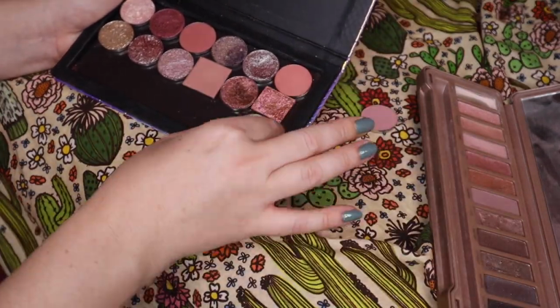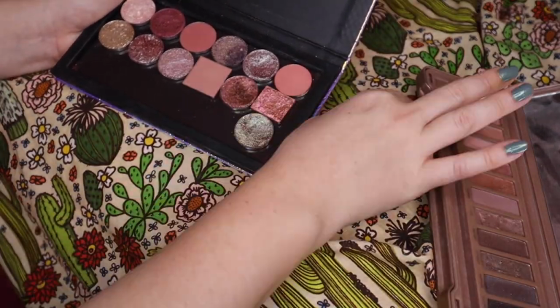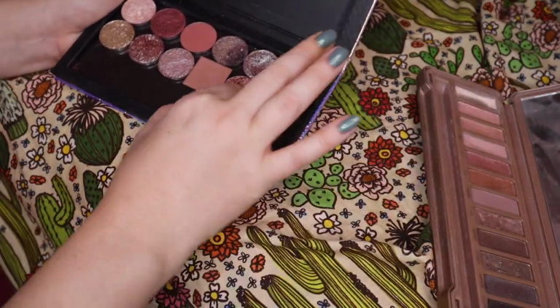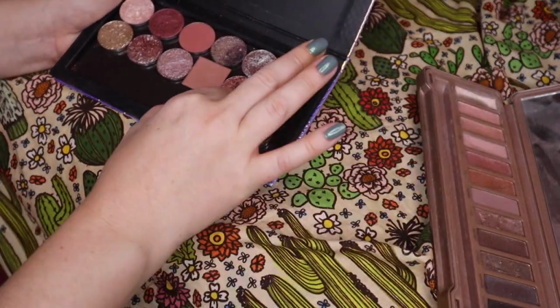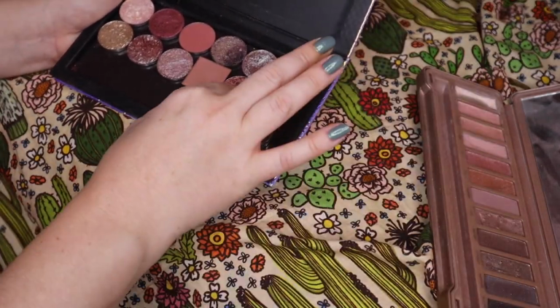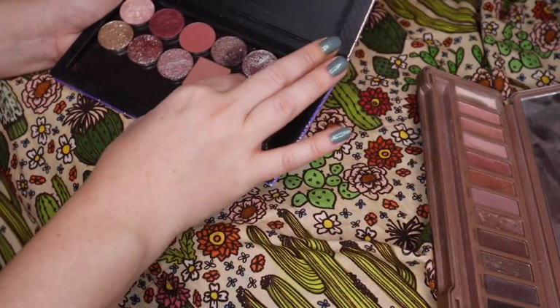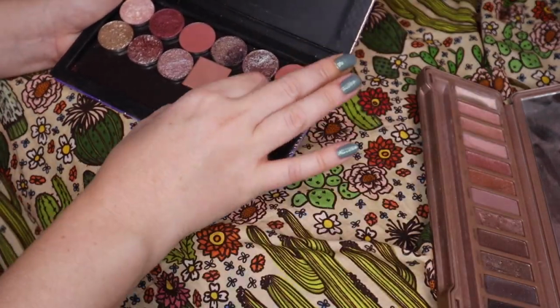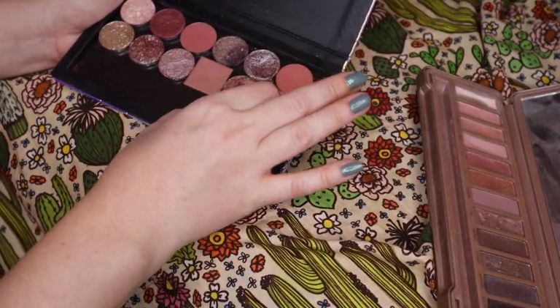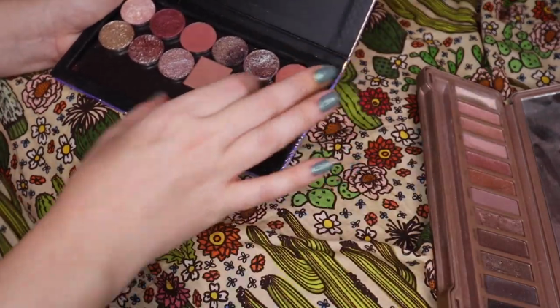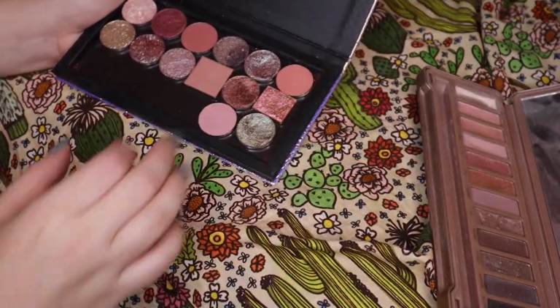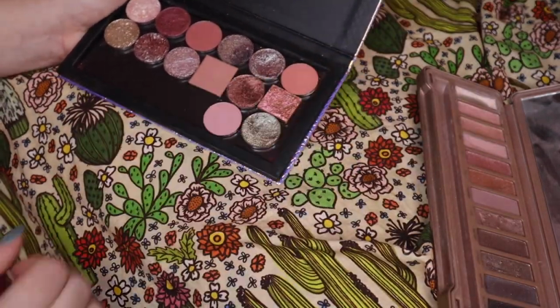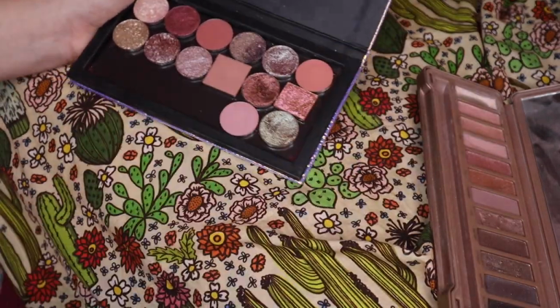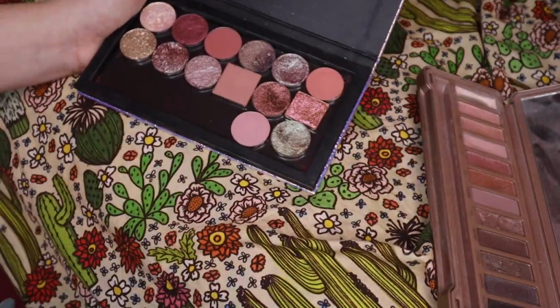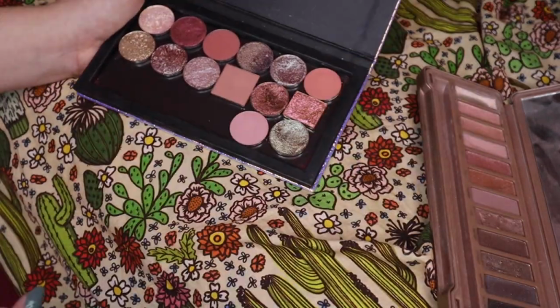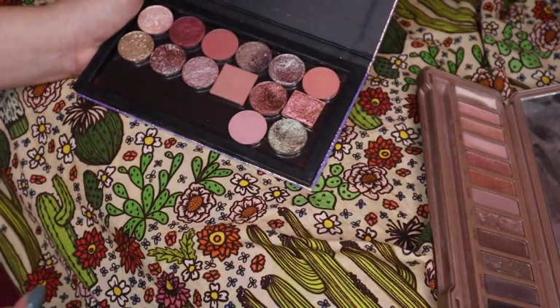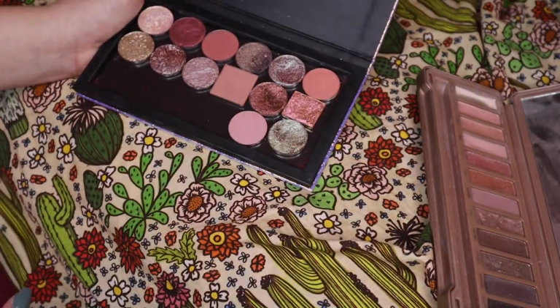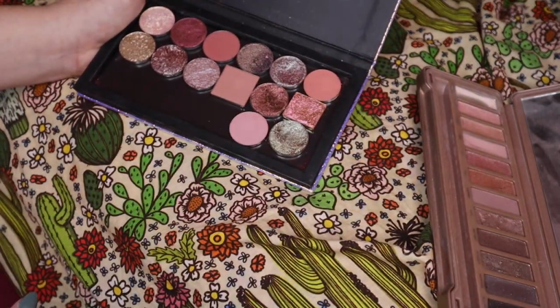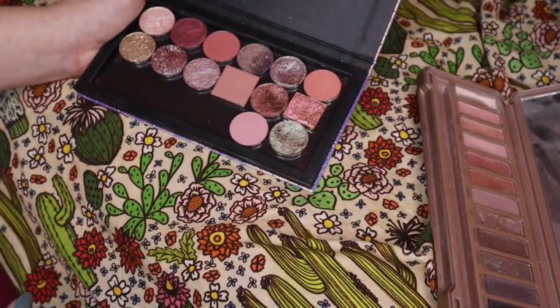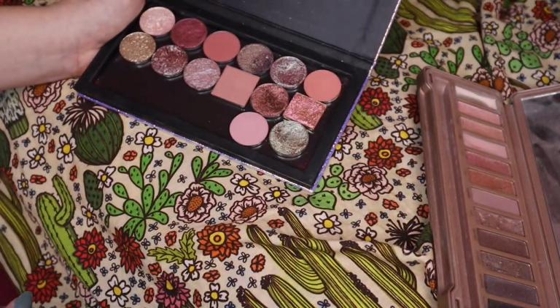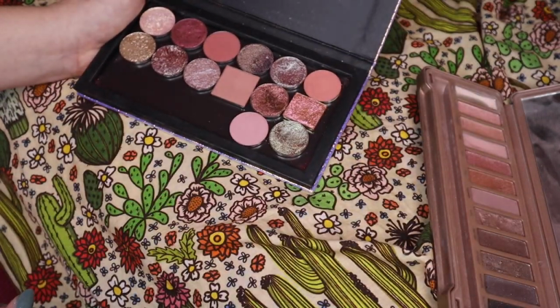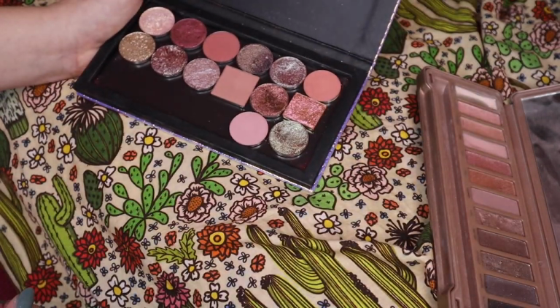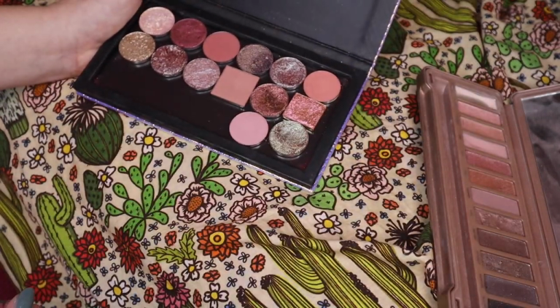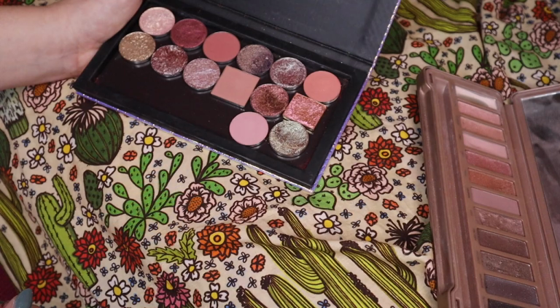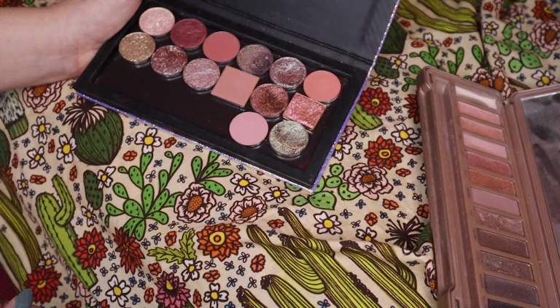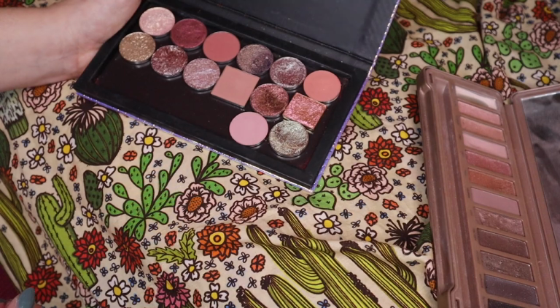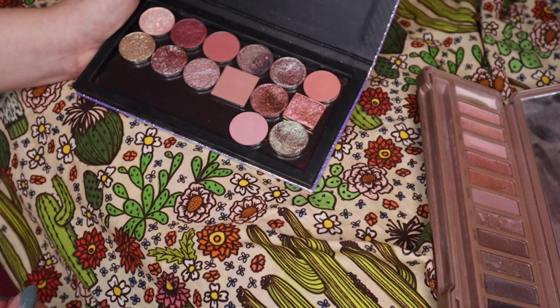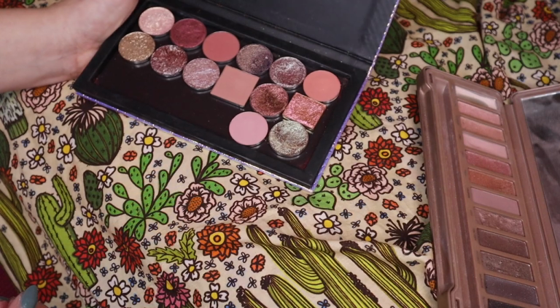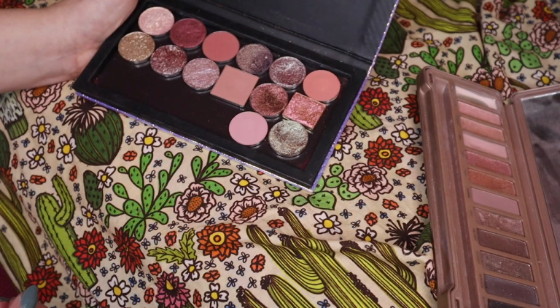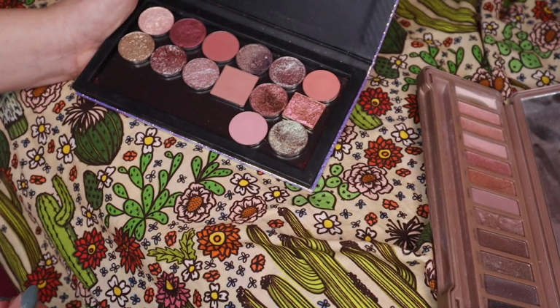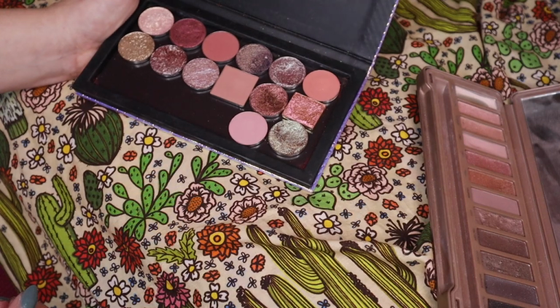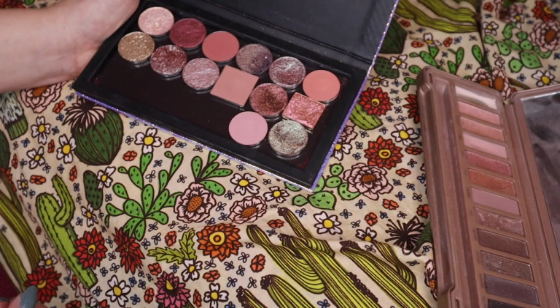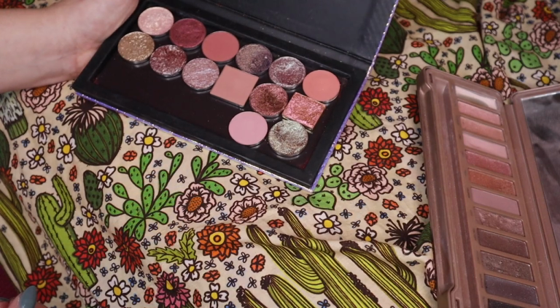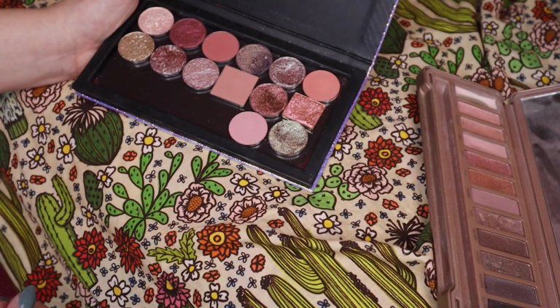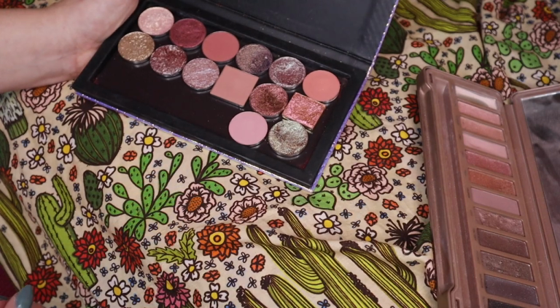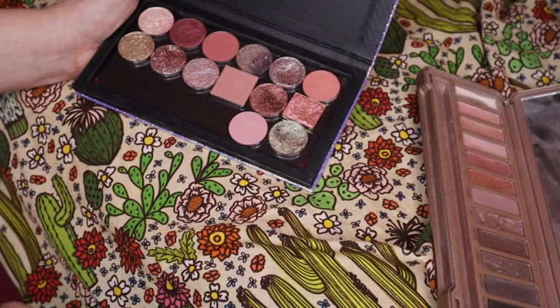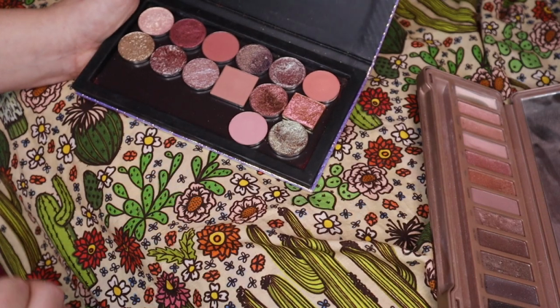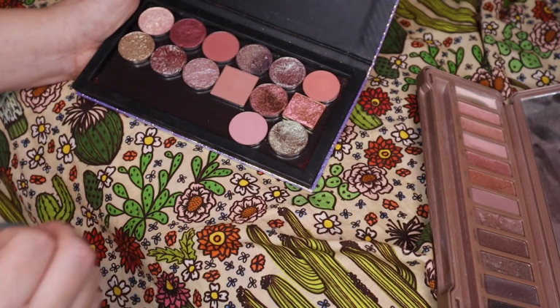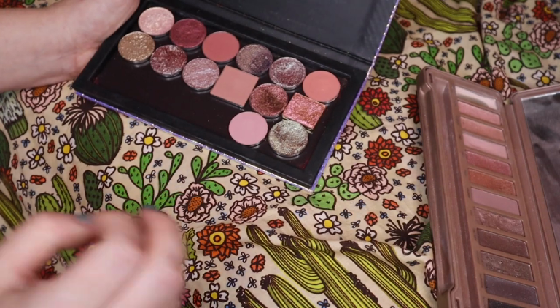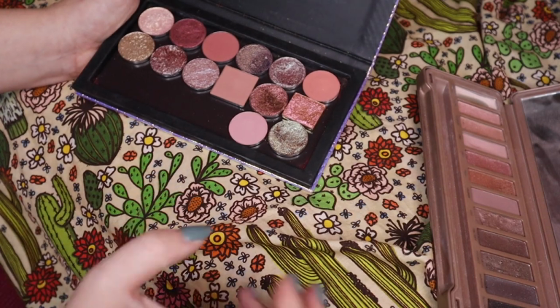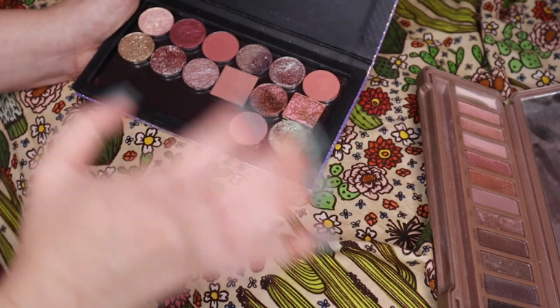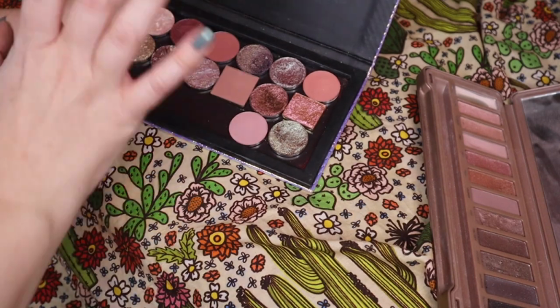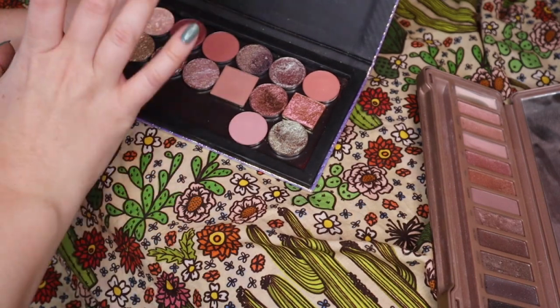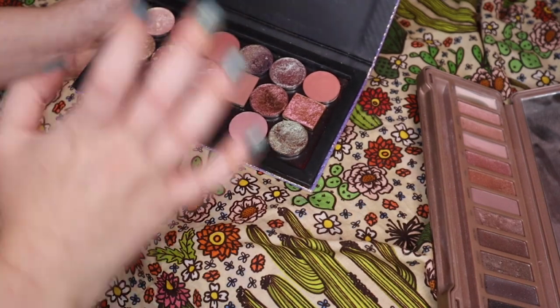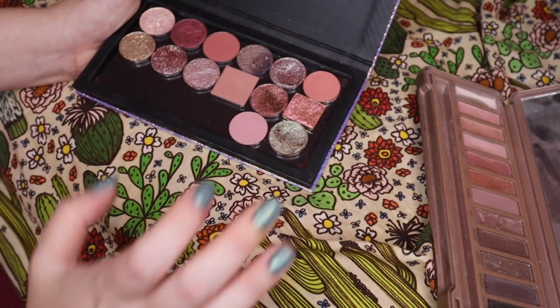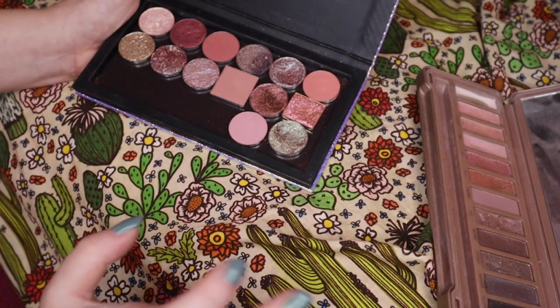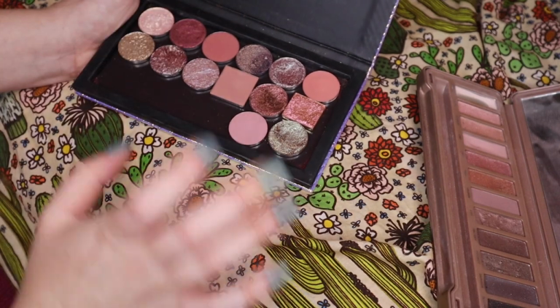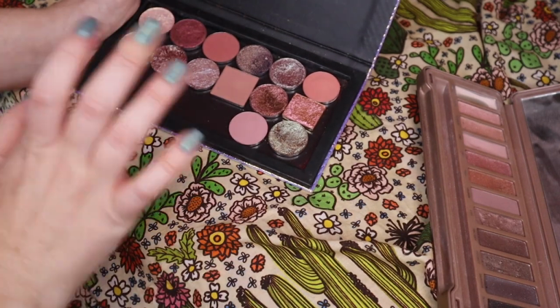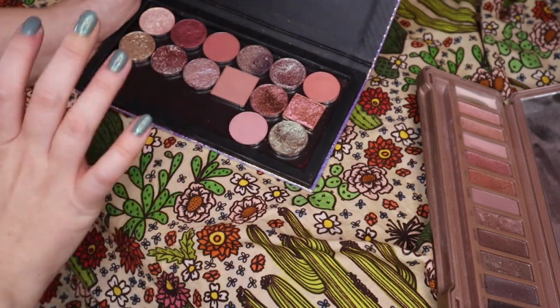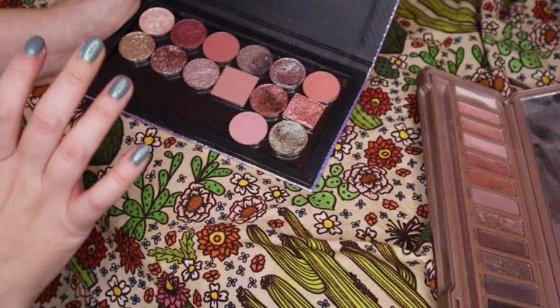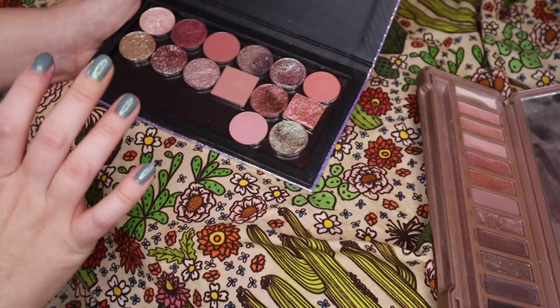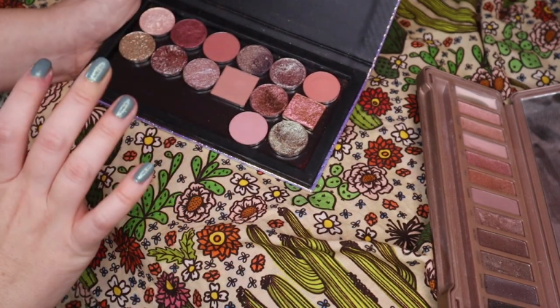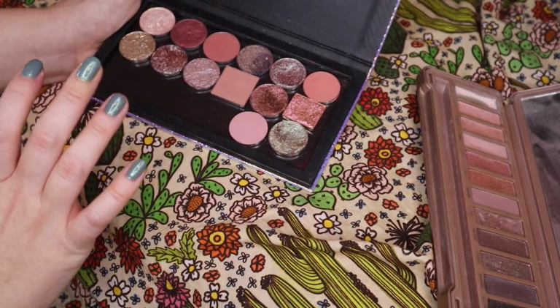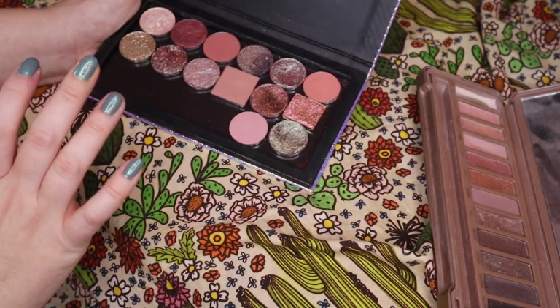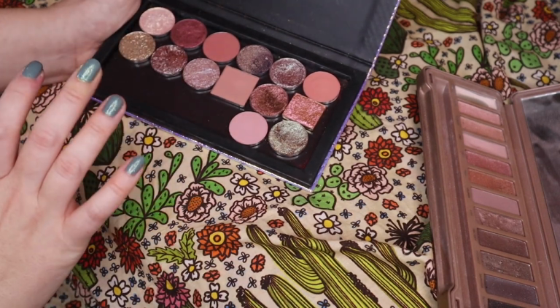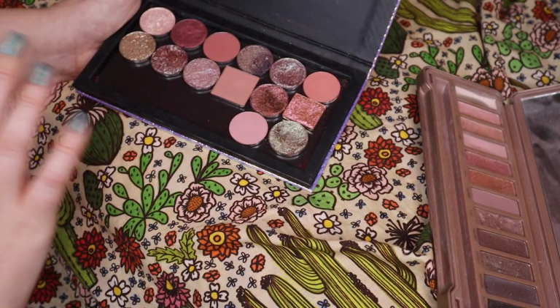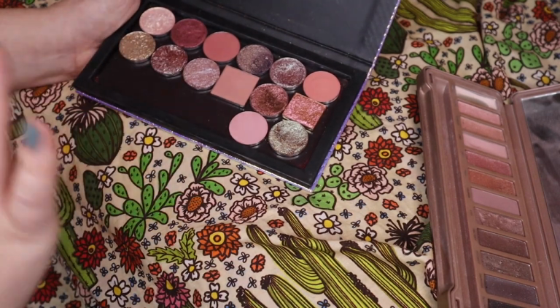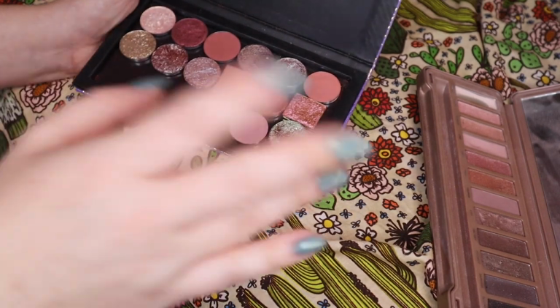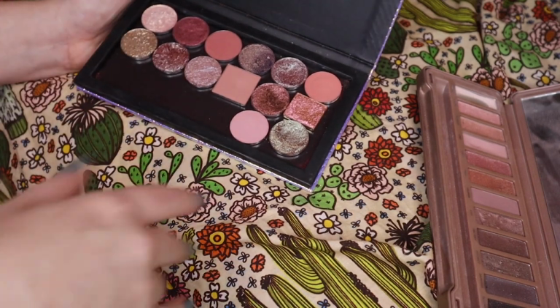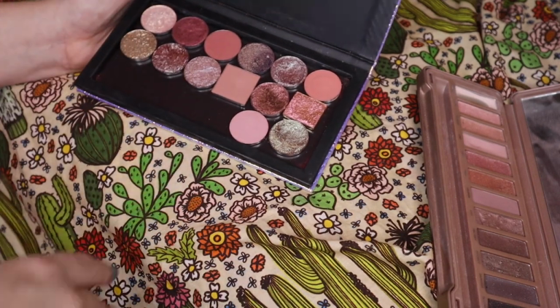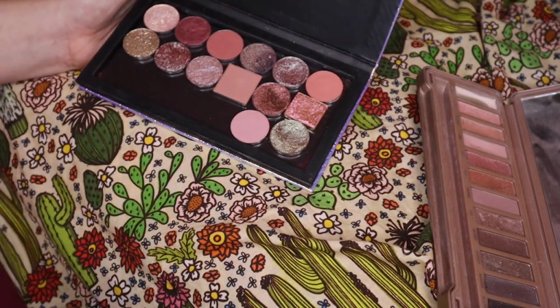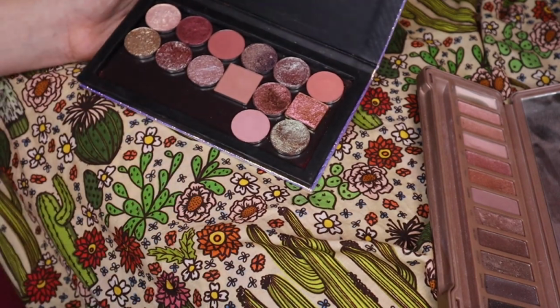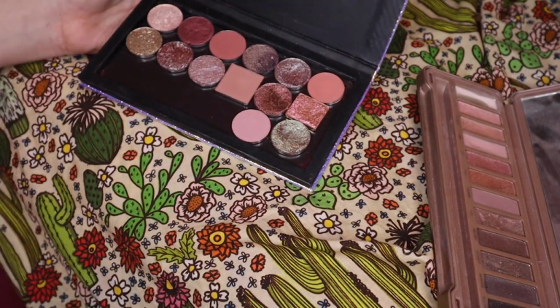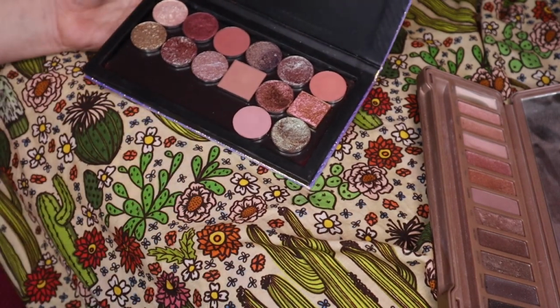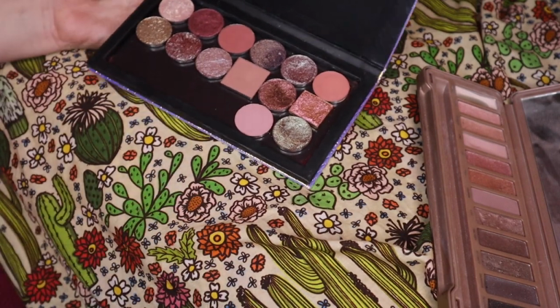I actually kind of wish I didn't do that because I'm going to run out of room and I'd like to put in the ones I want. Whatever — we'll figure it out.